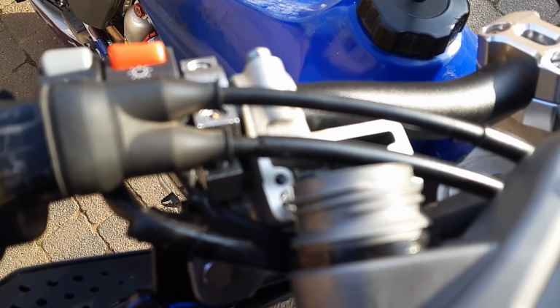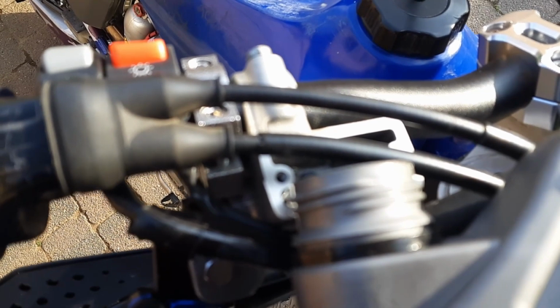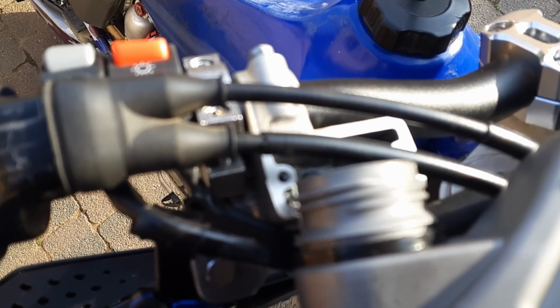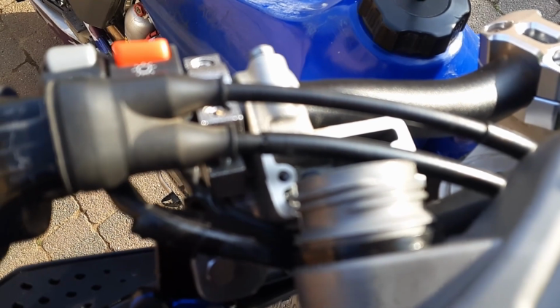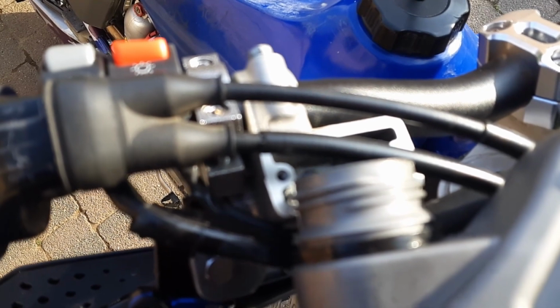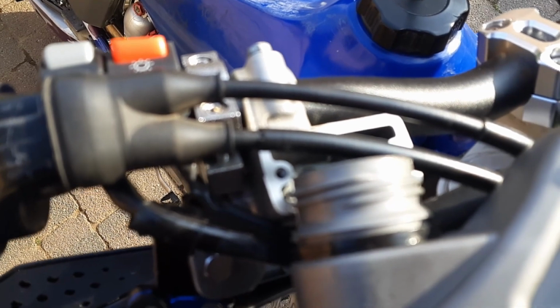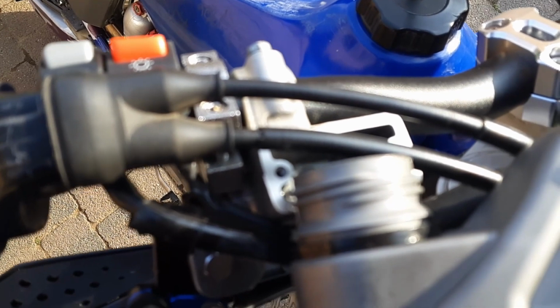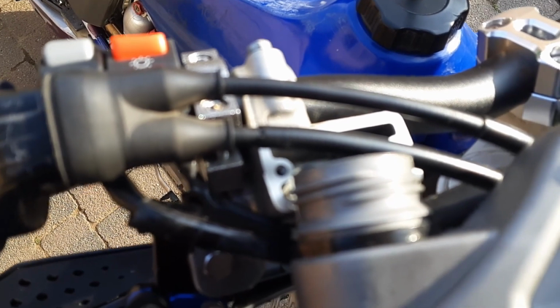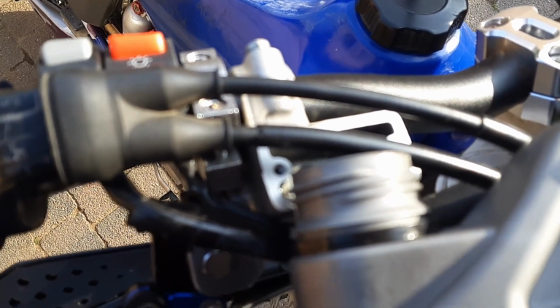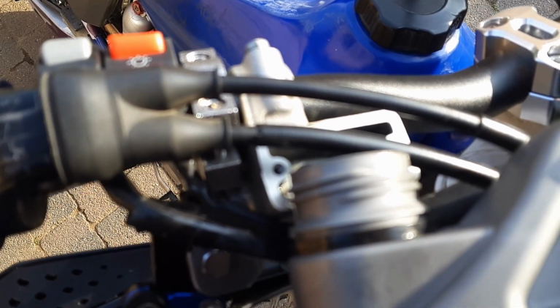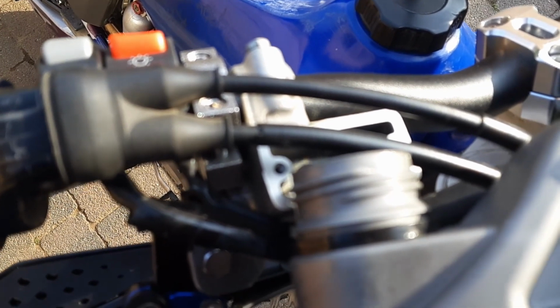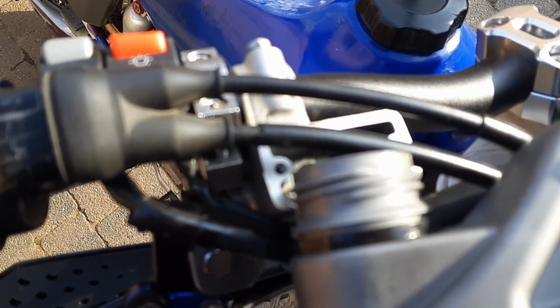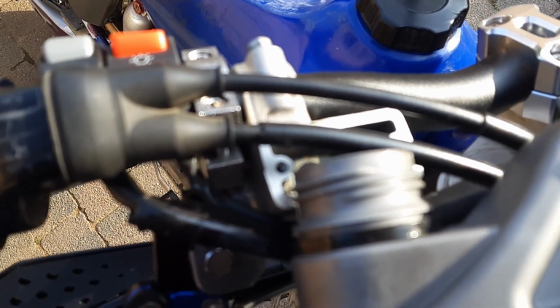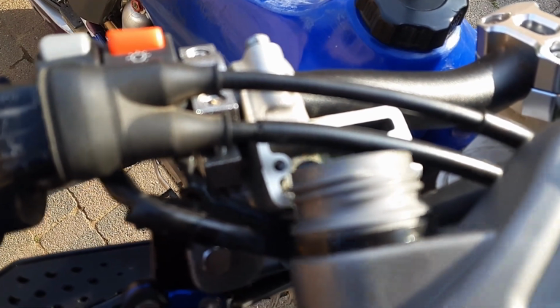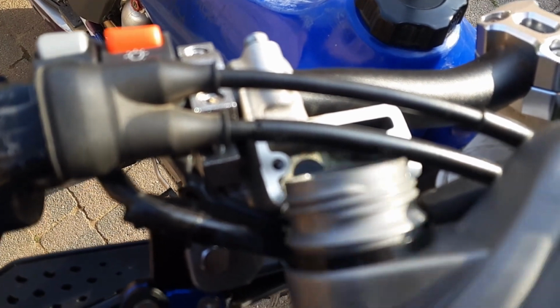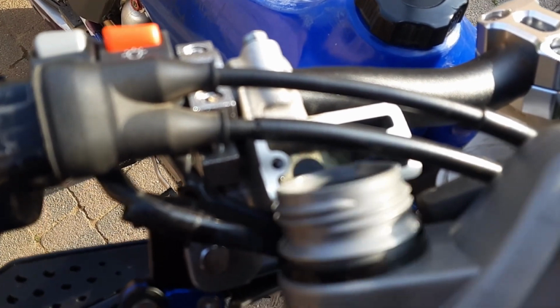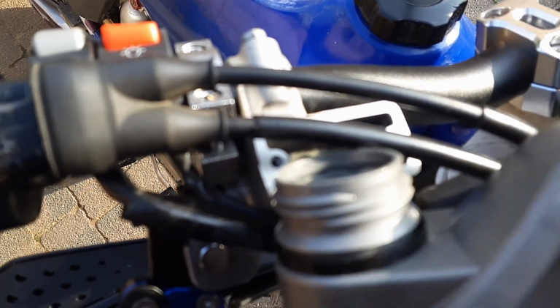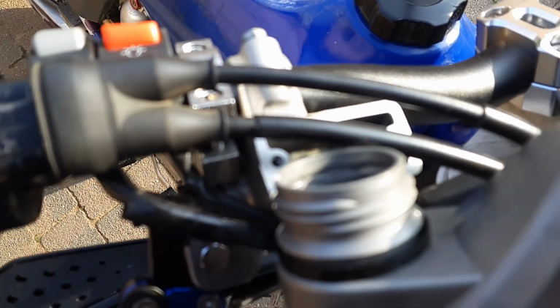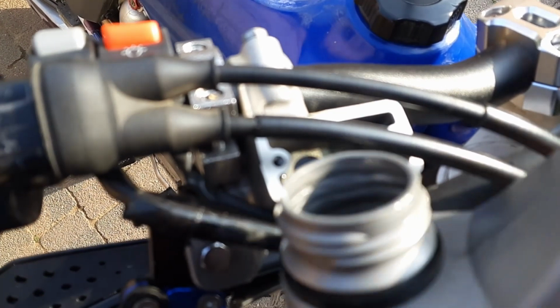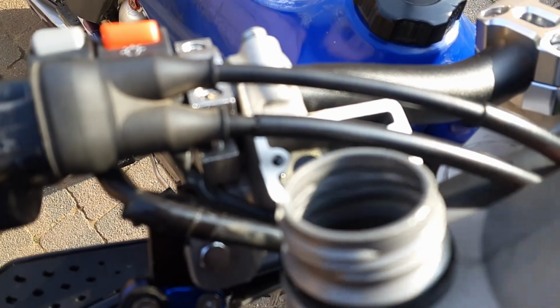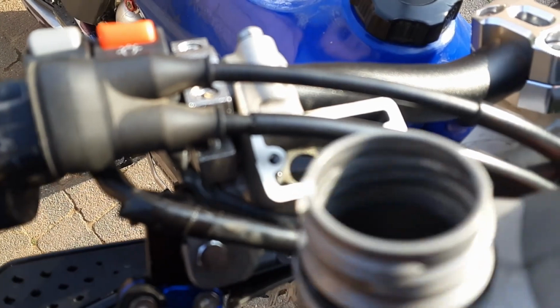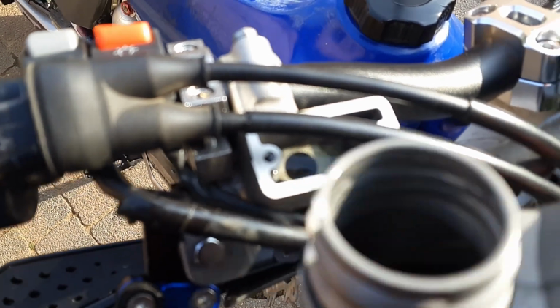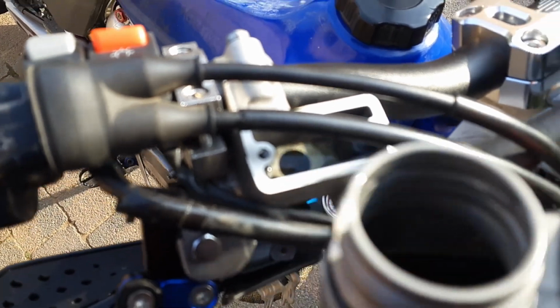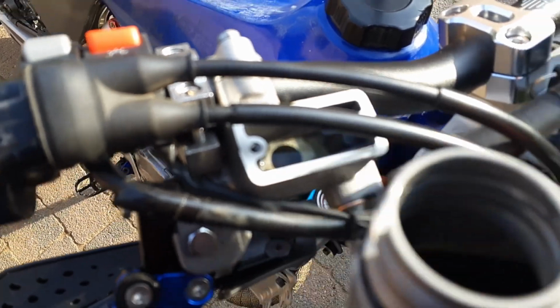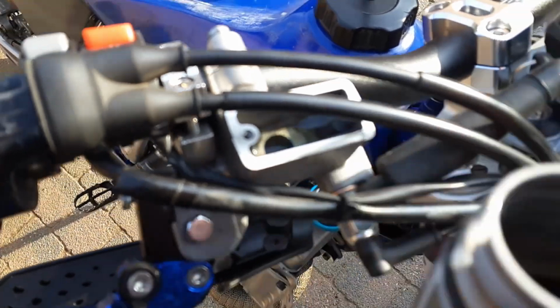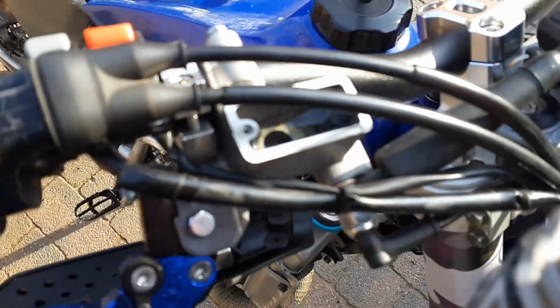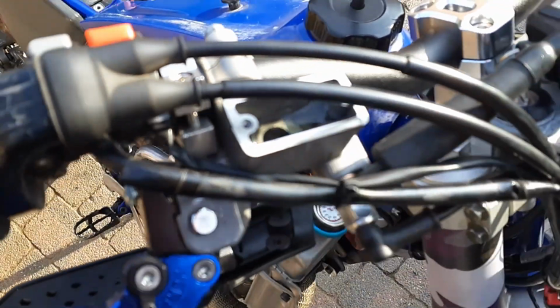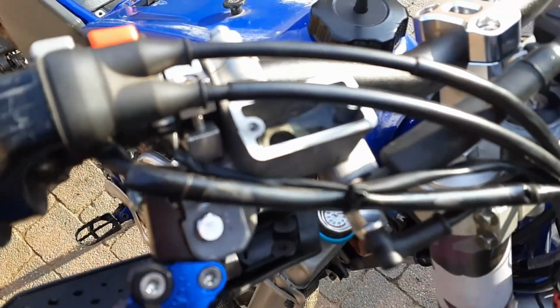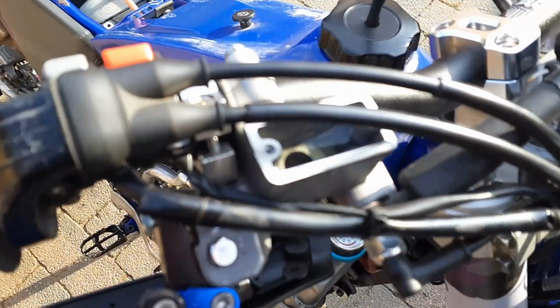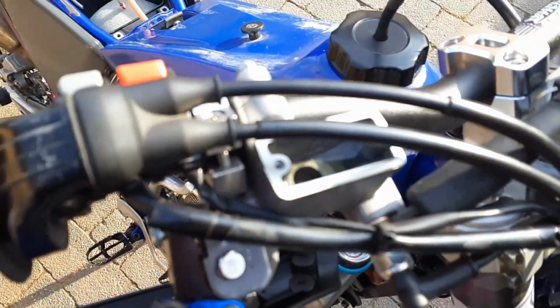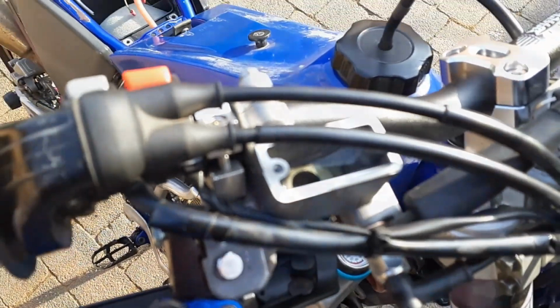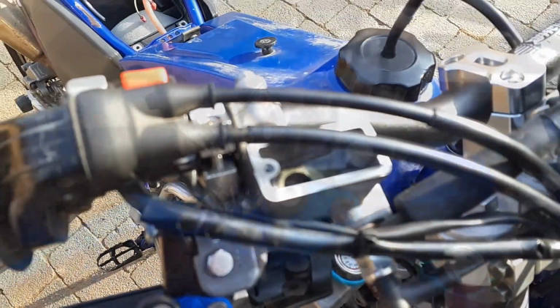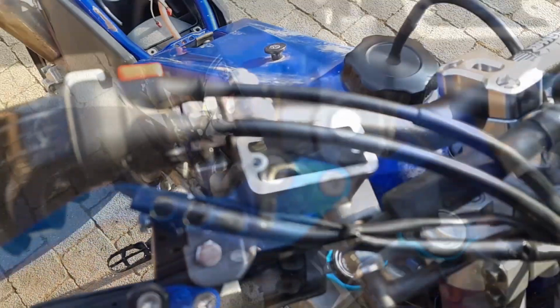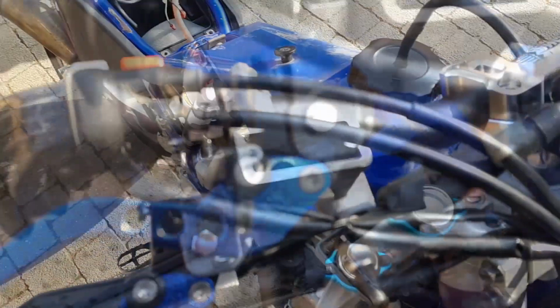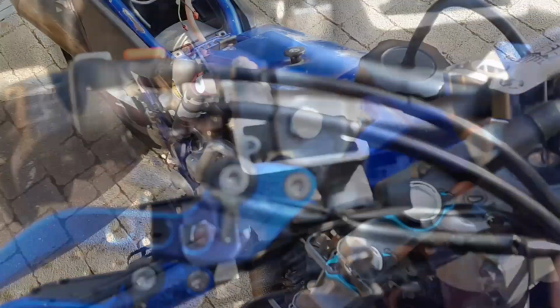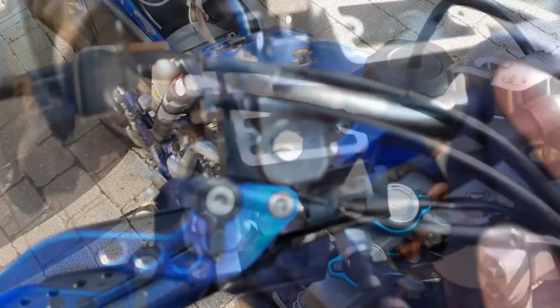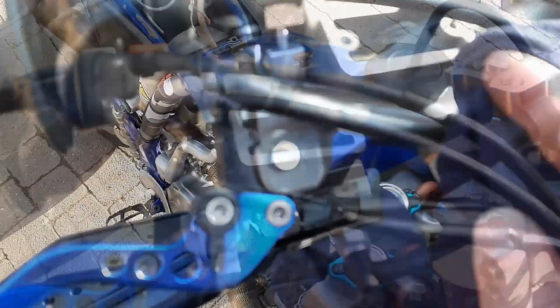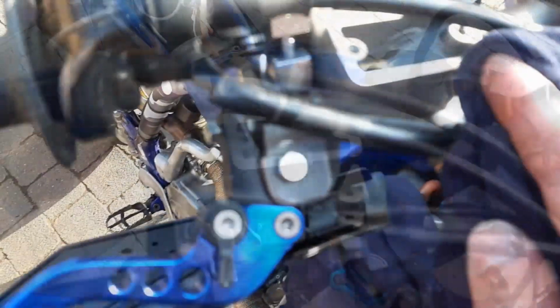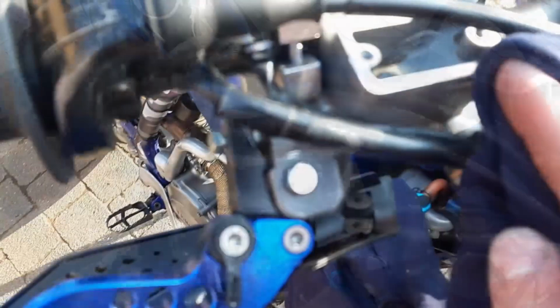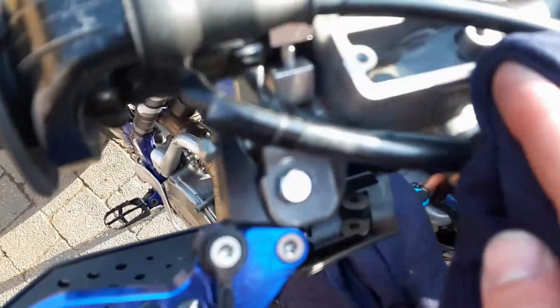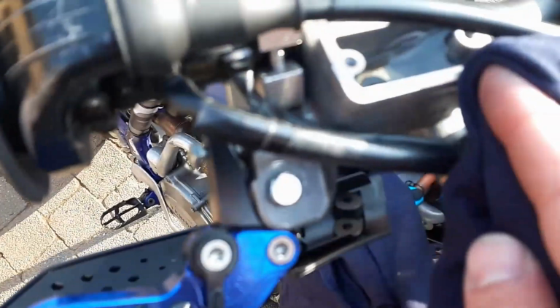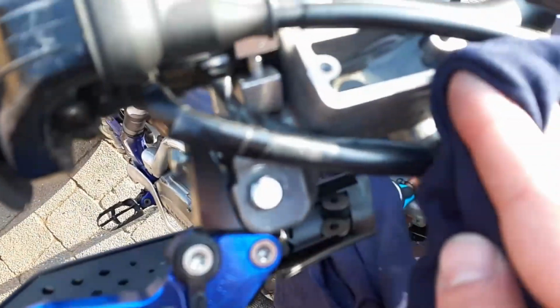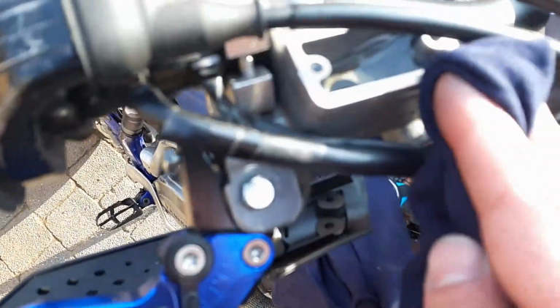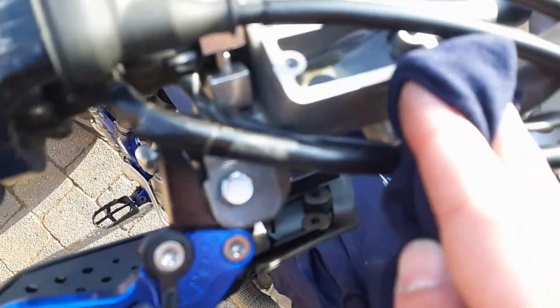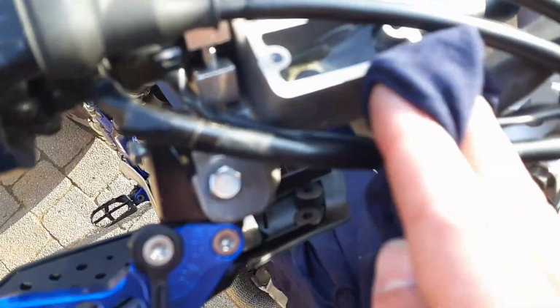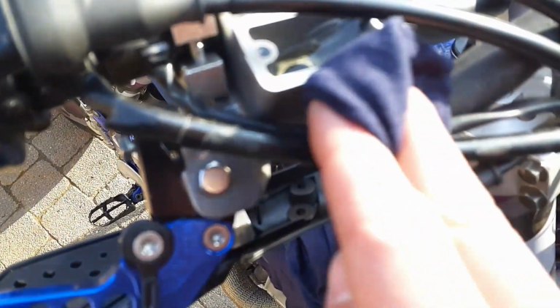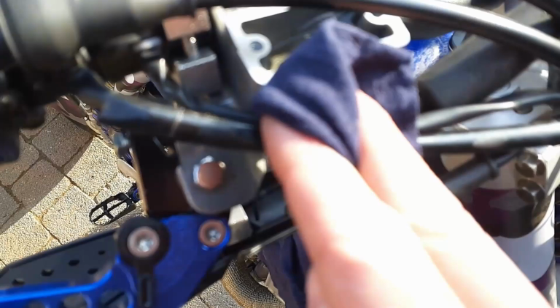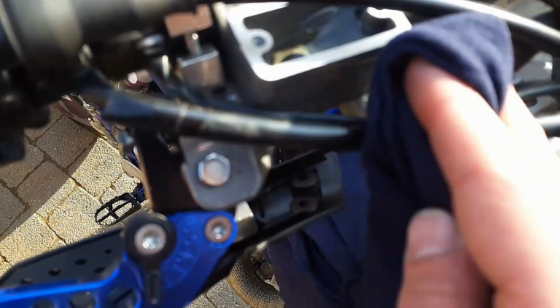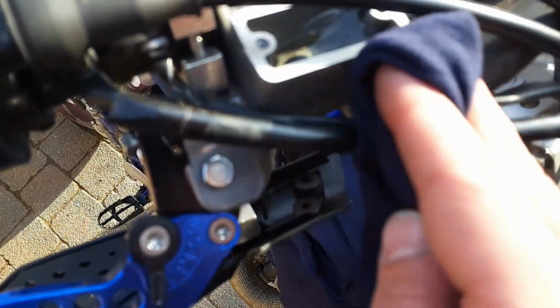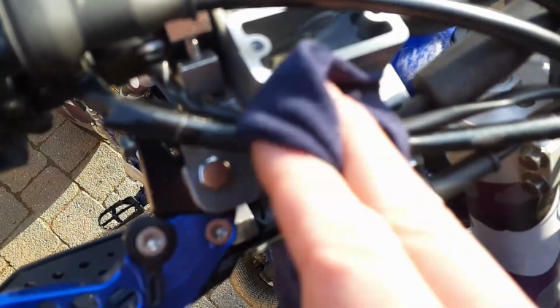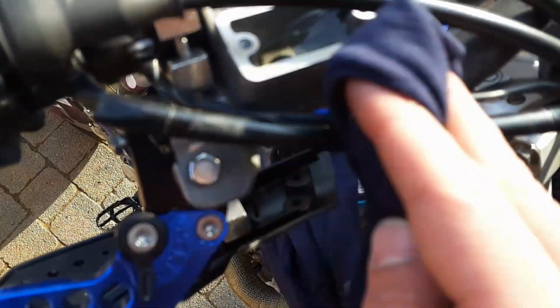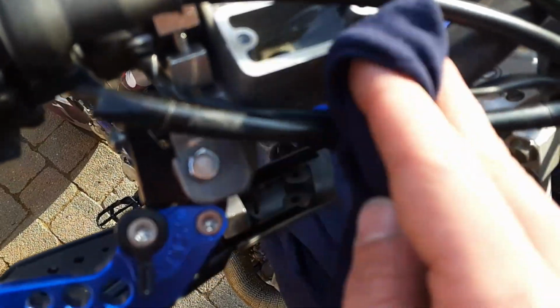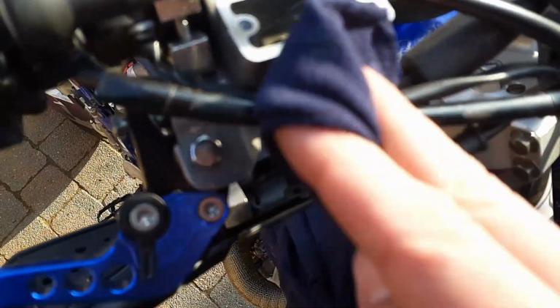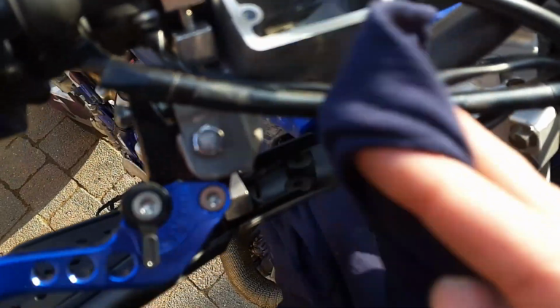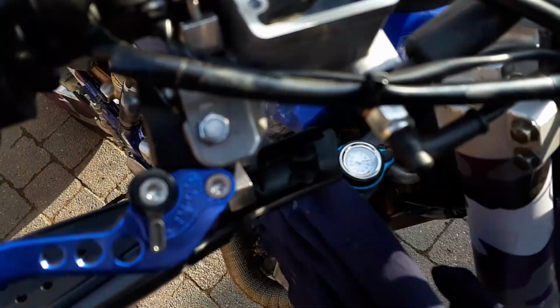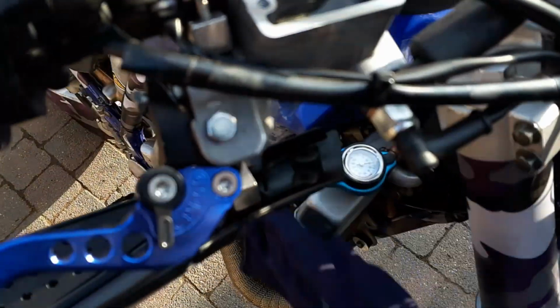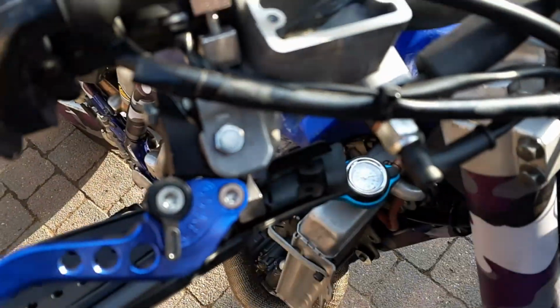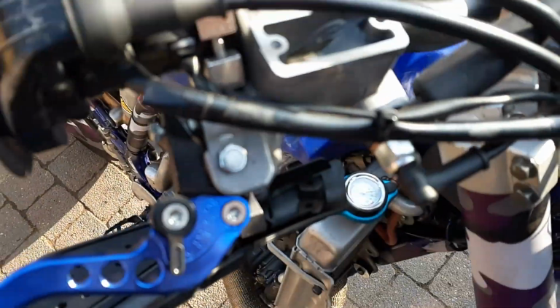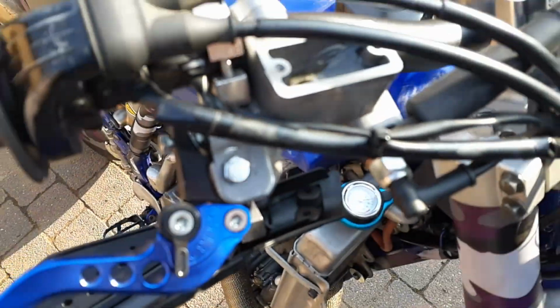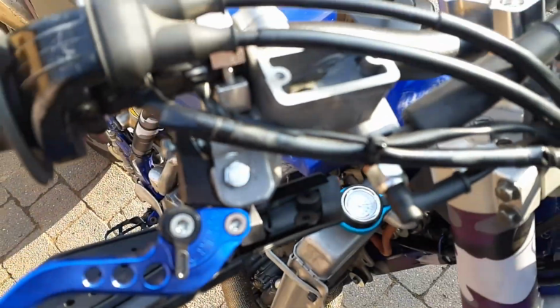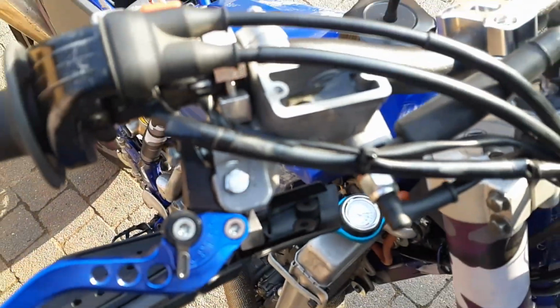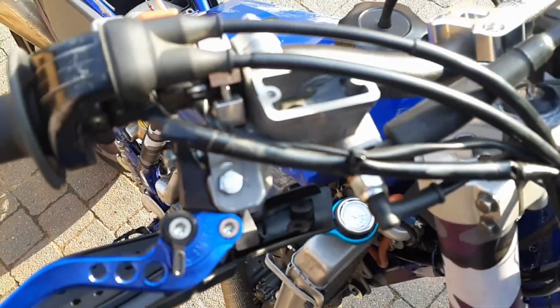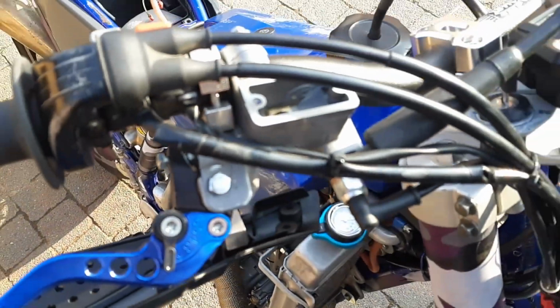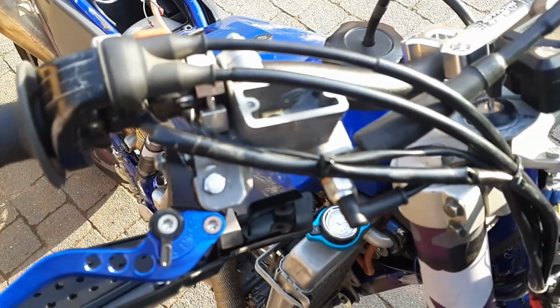Then fill it up, but make sure you don't spill any fluid, because the fluid will remove the paint on your chassis.